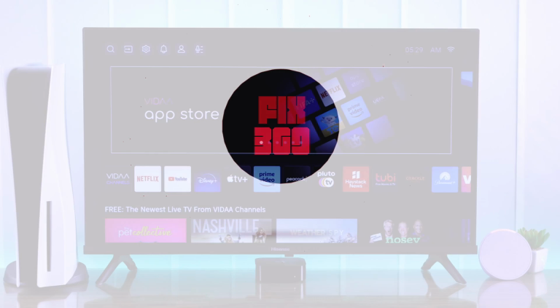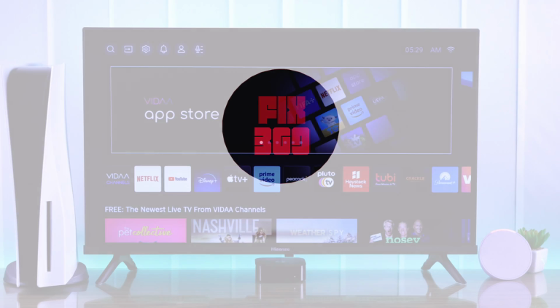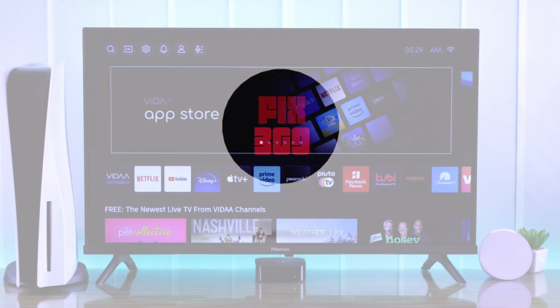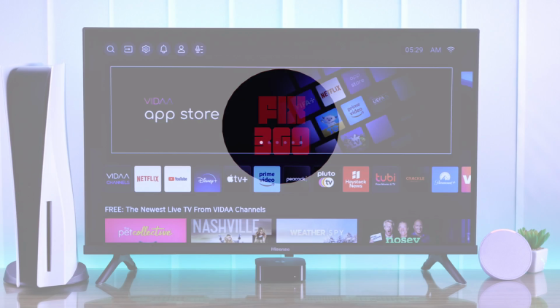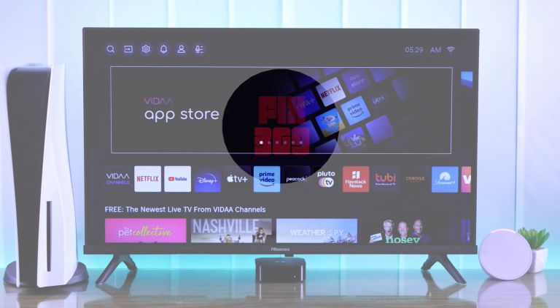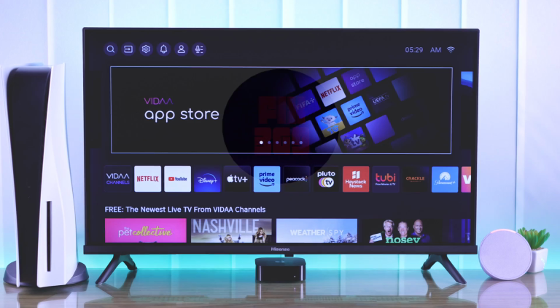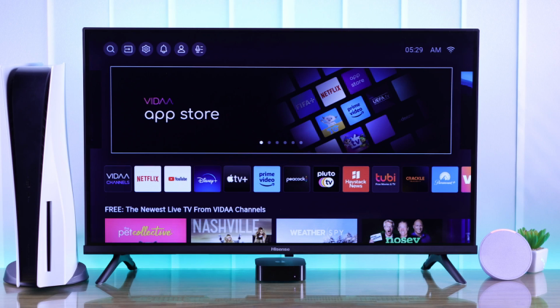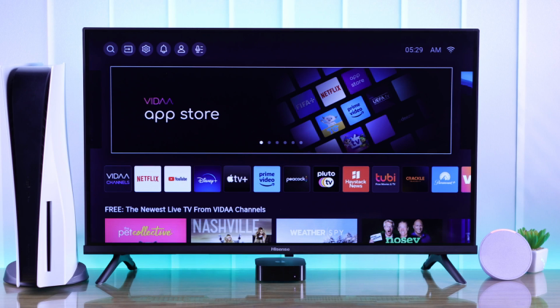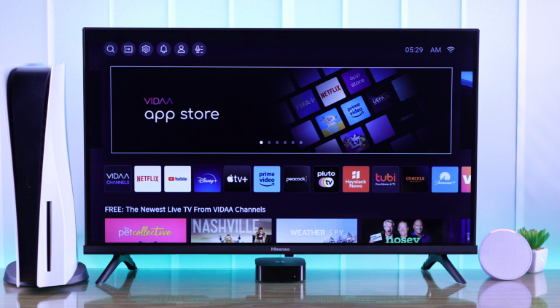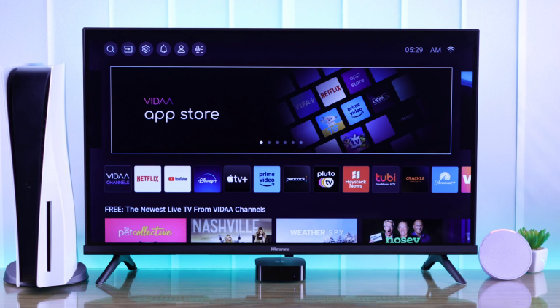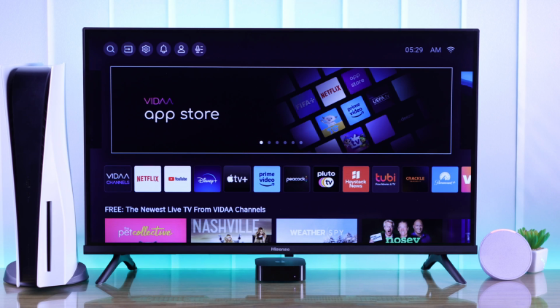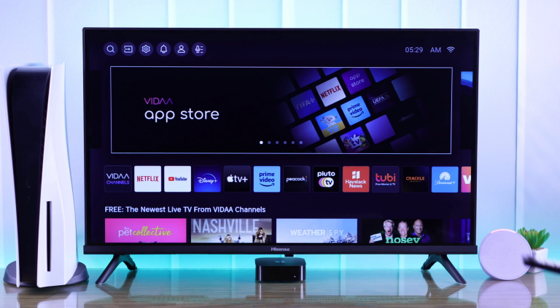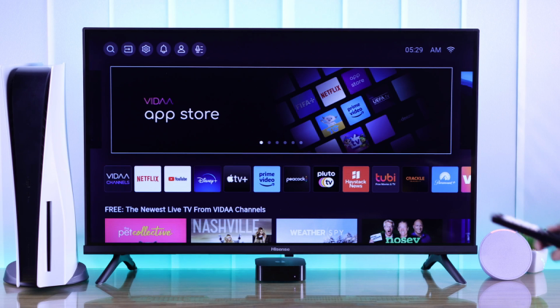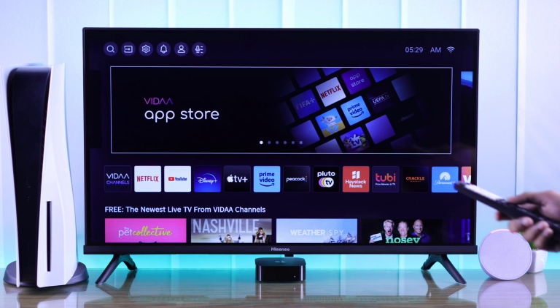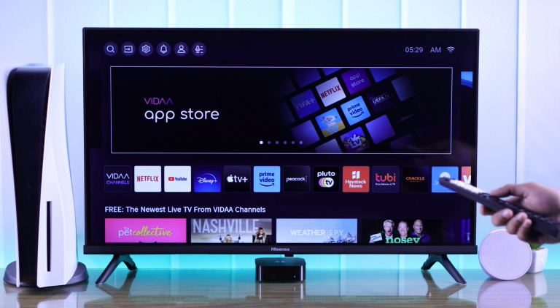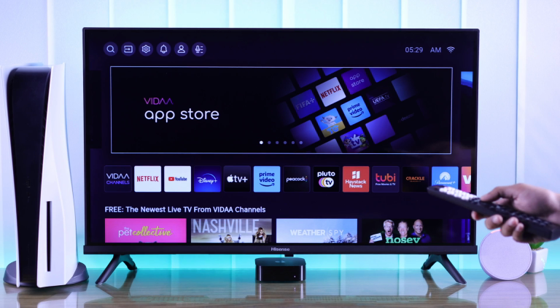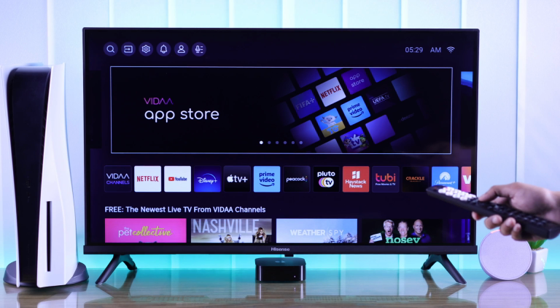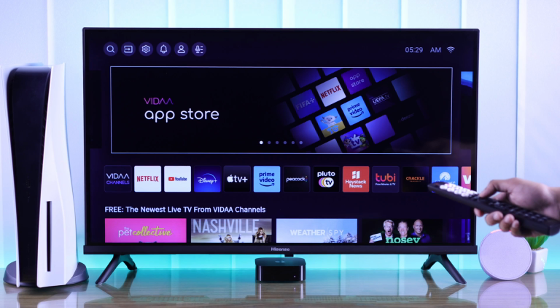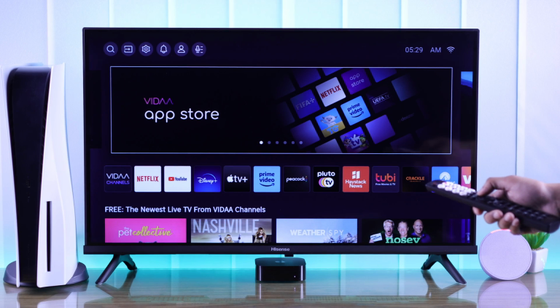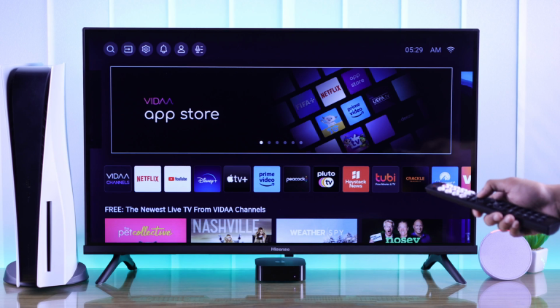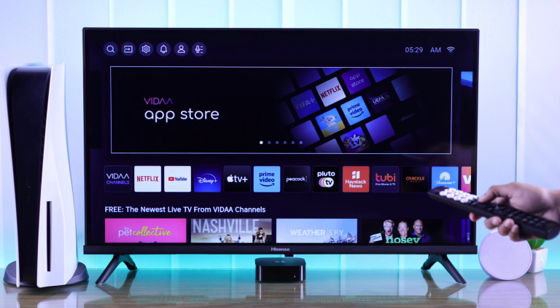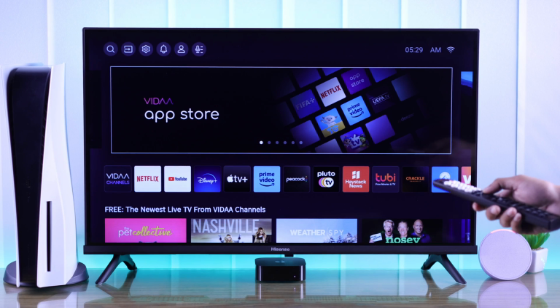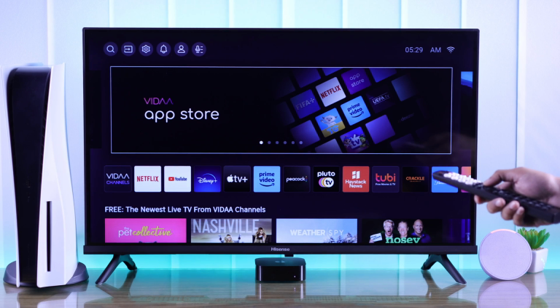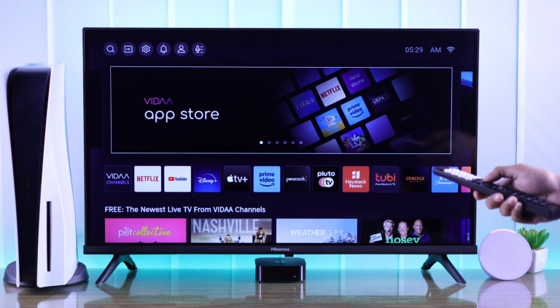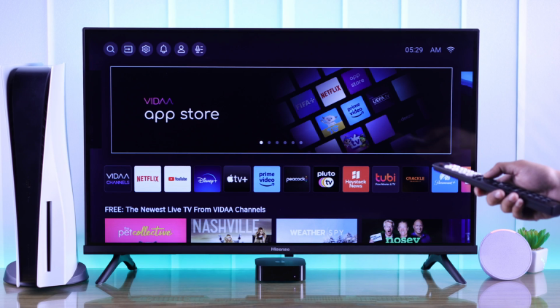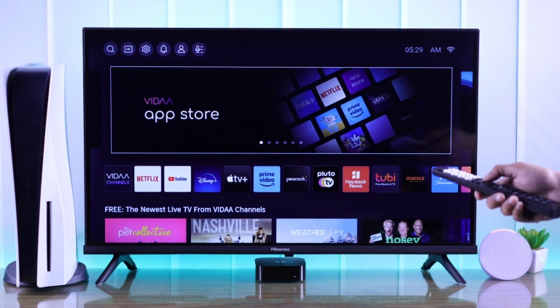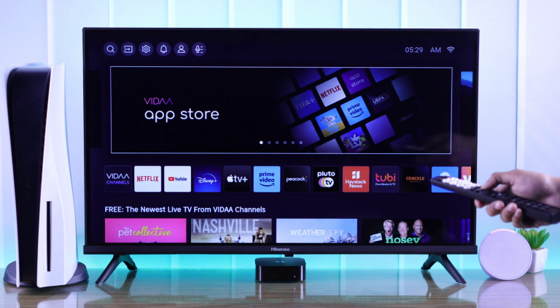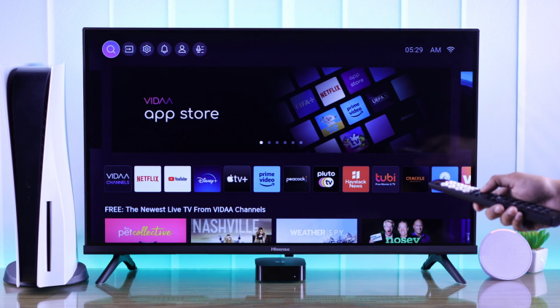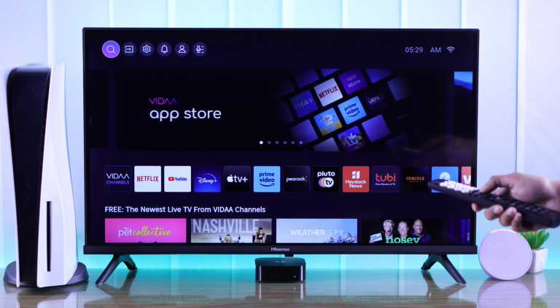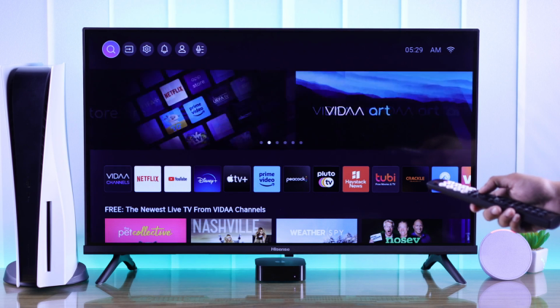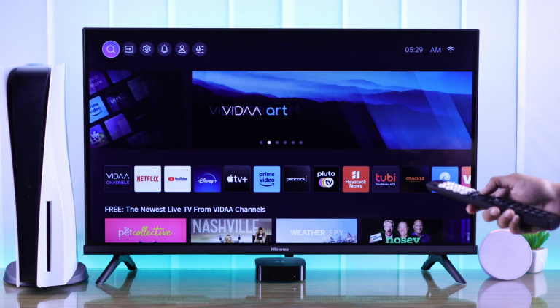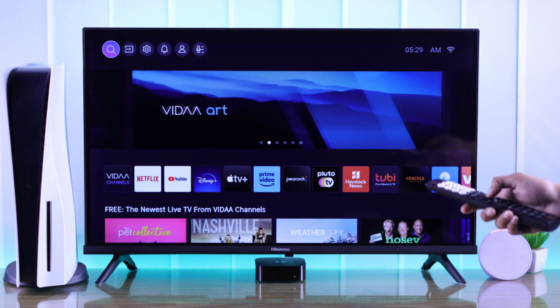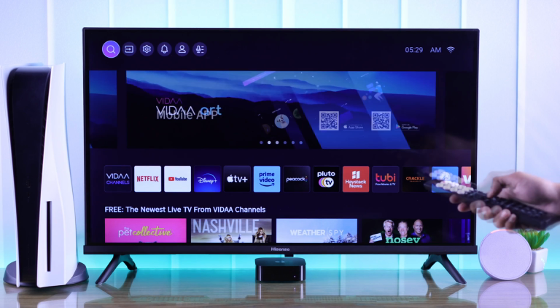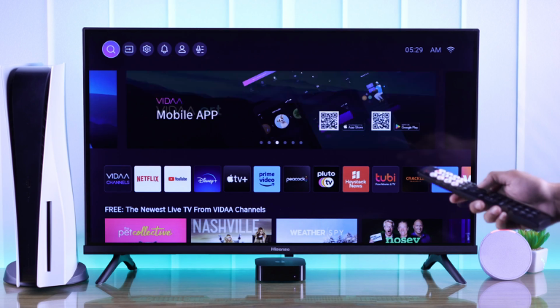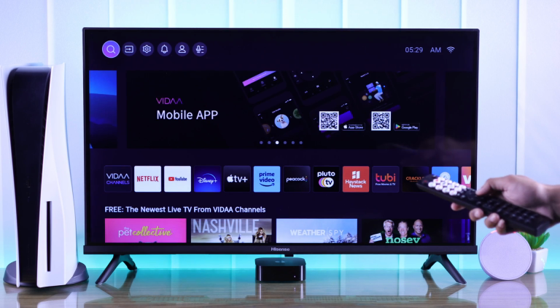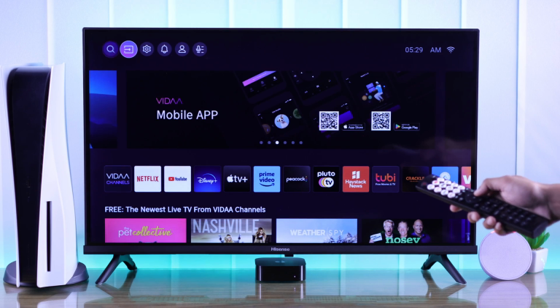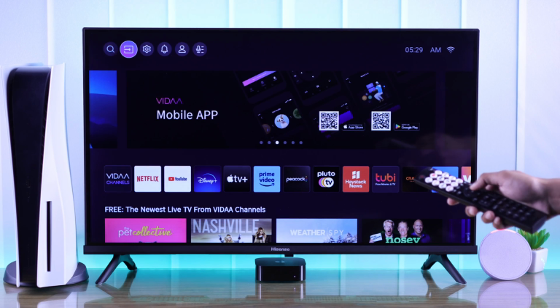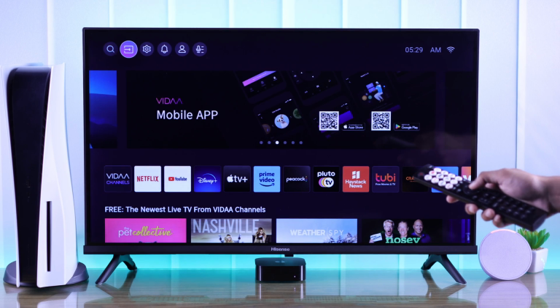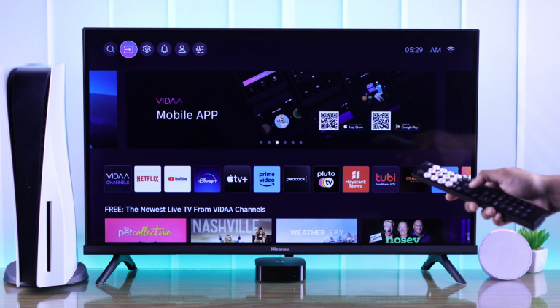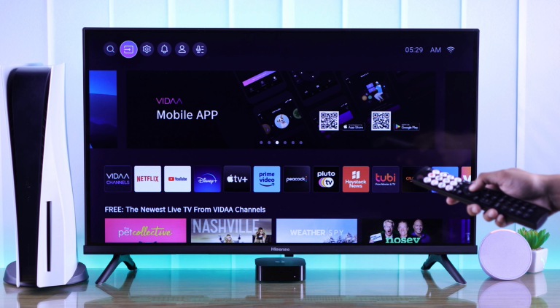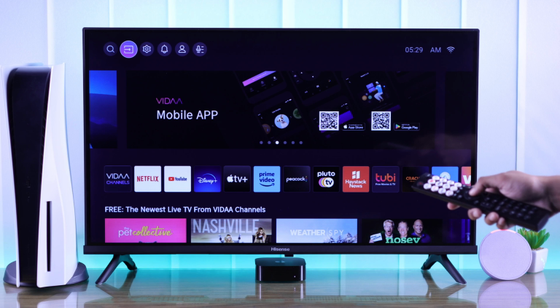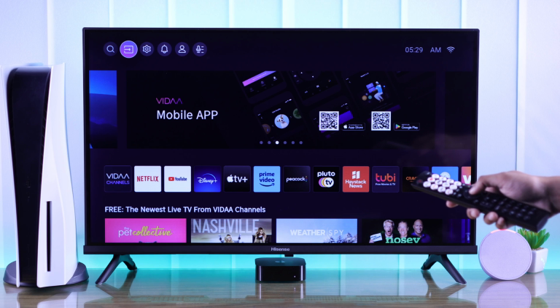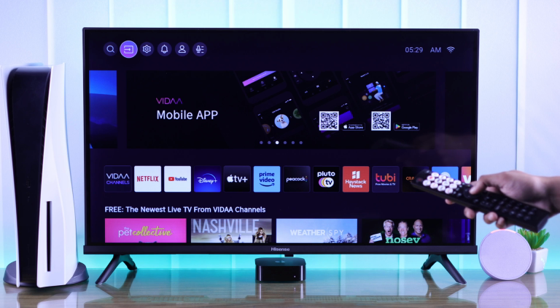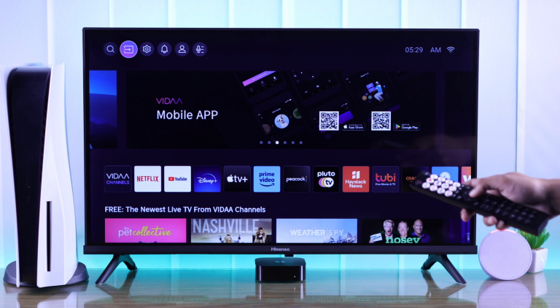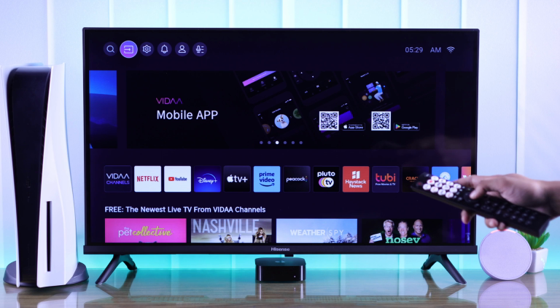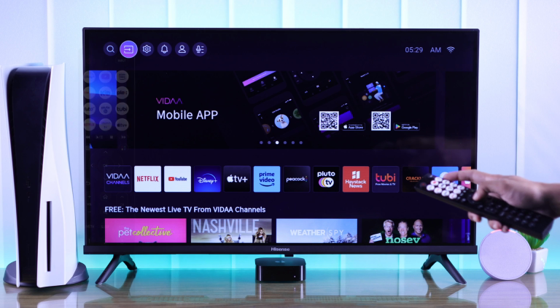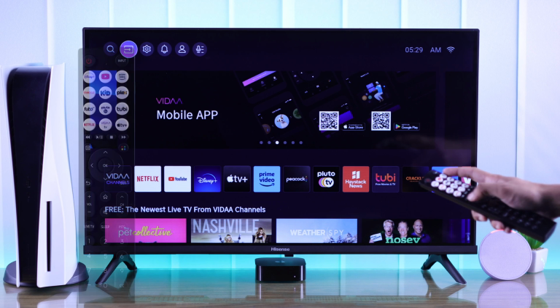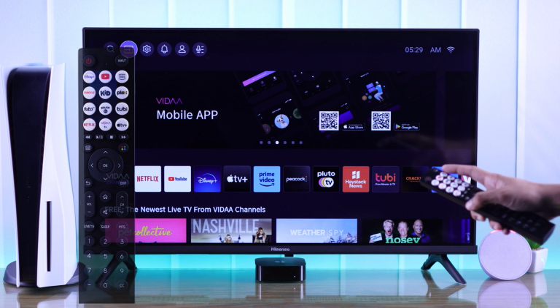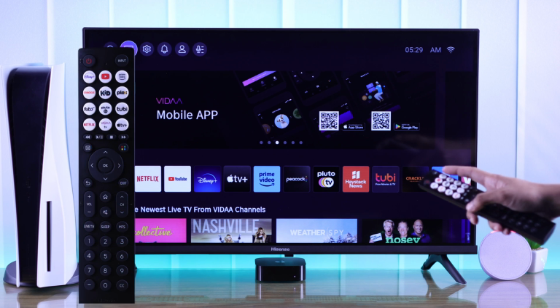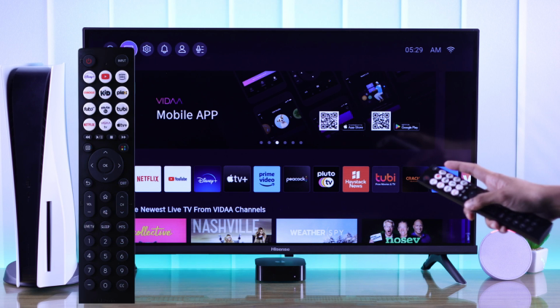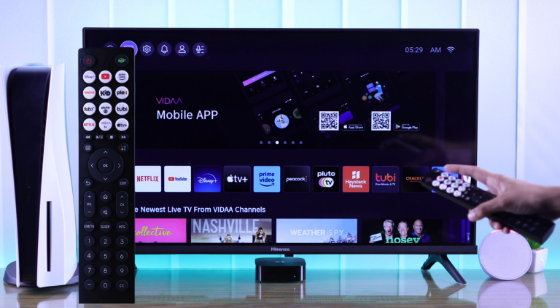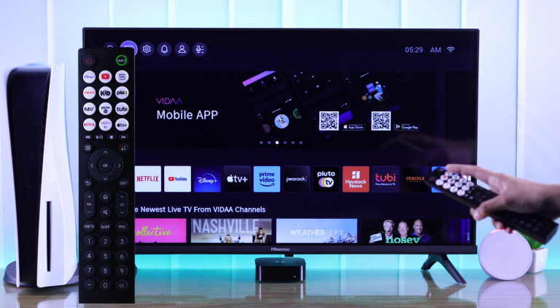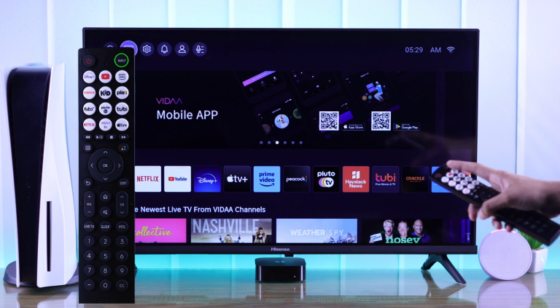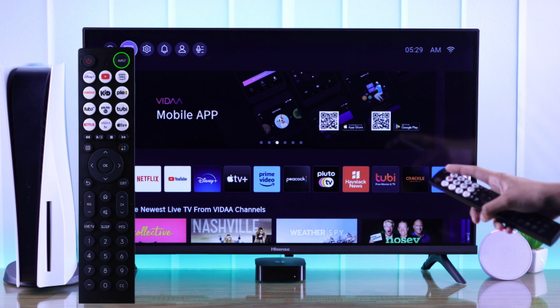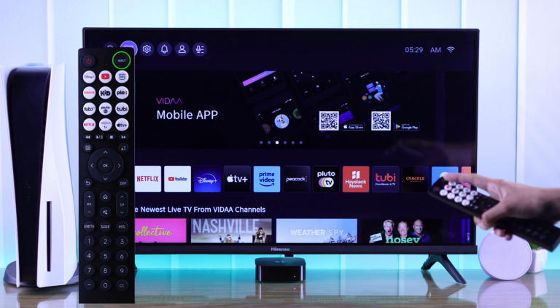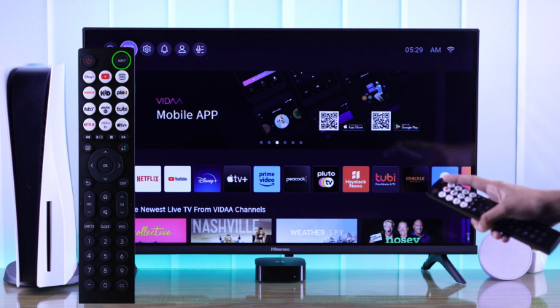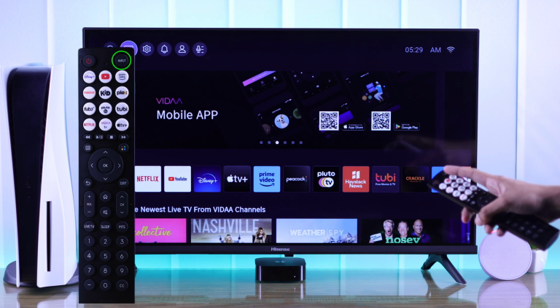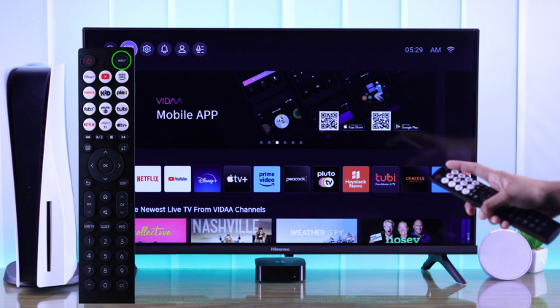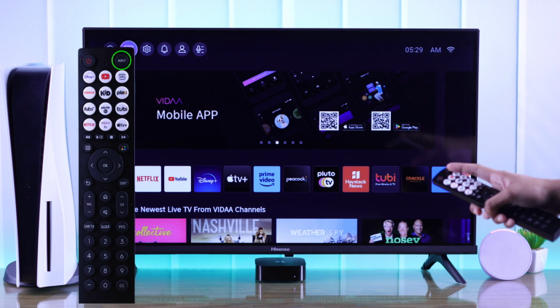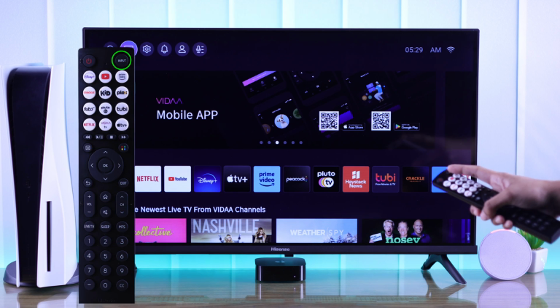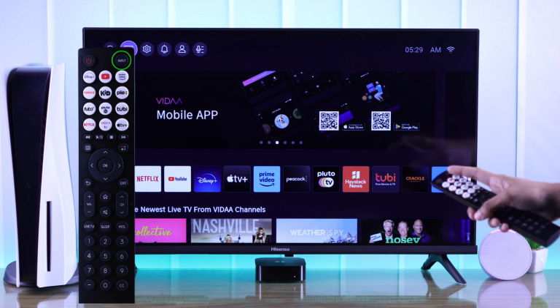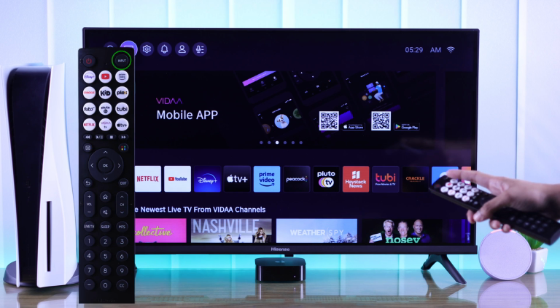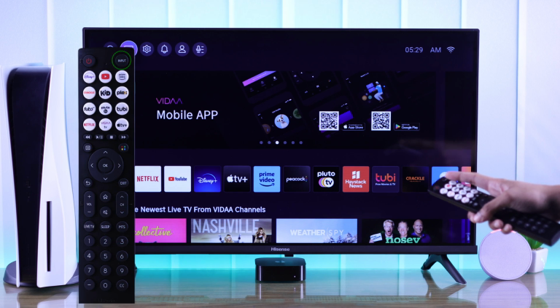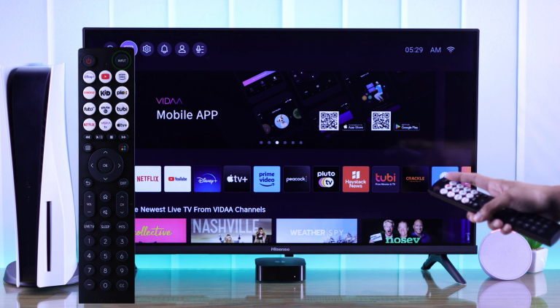First you need to open inputs. You can either do it from the home screen by selecting the input icon, or you can just press the input button on your remote.